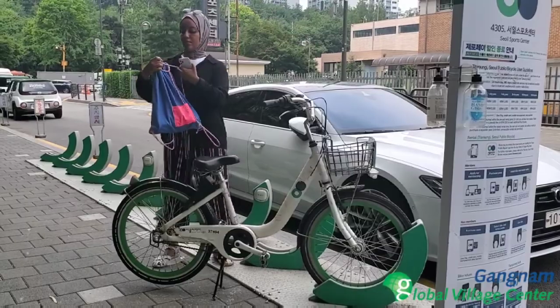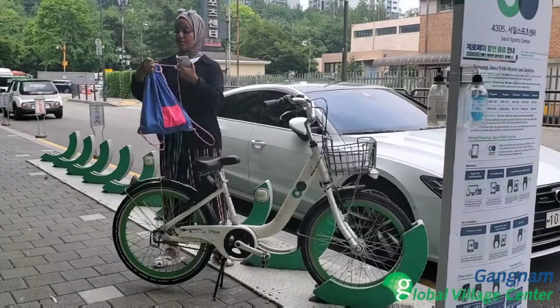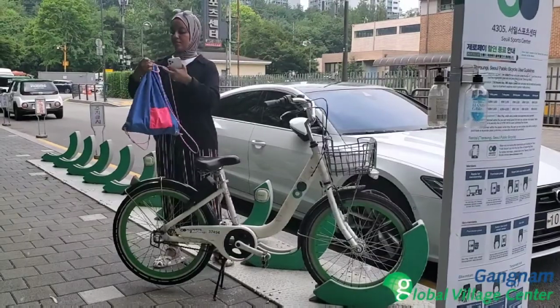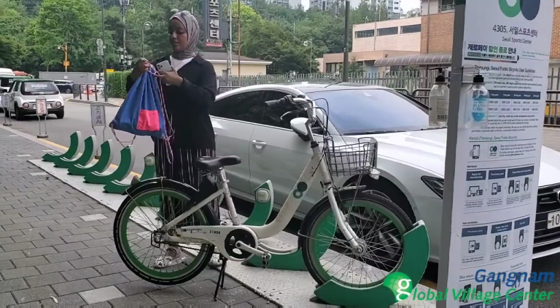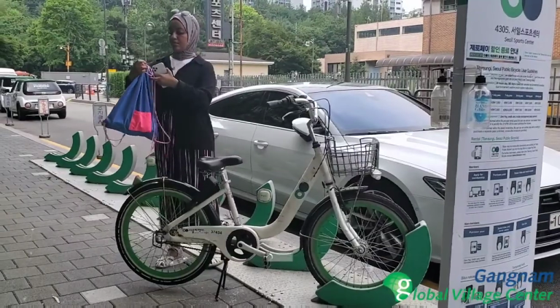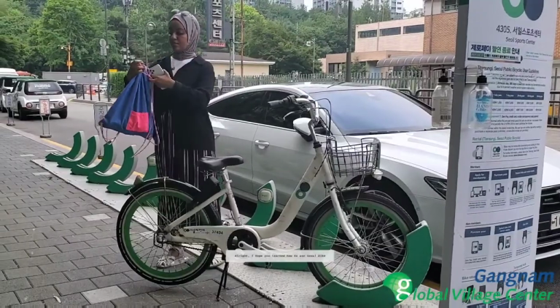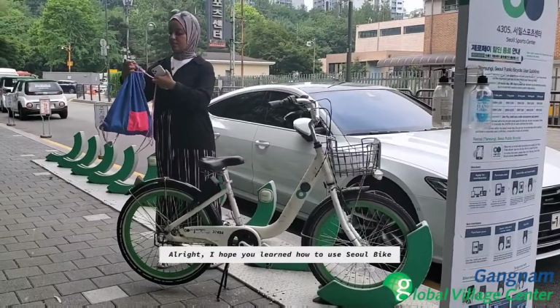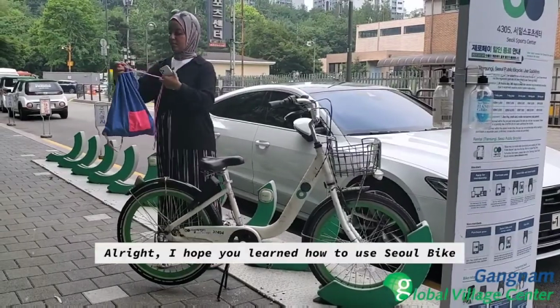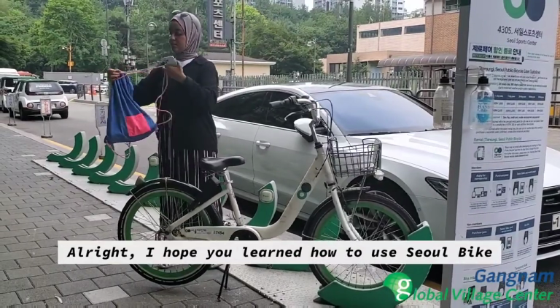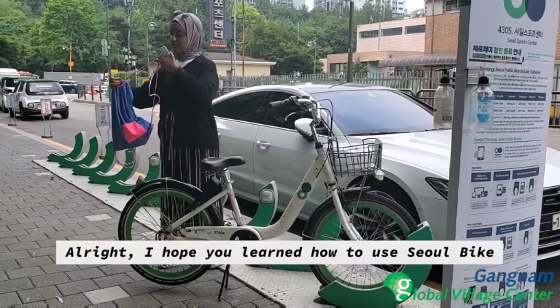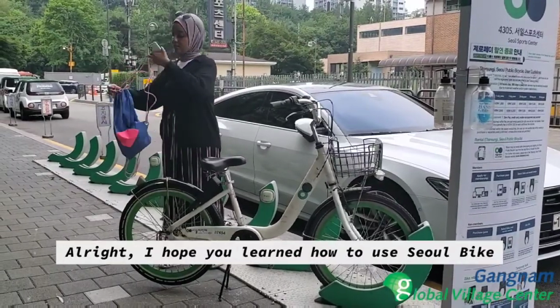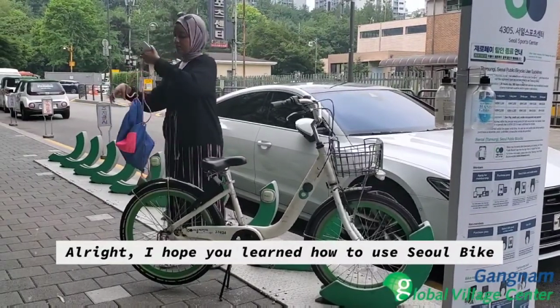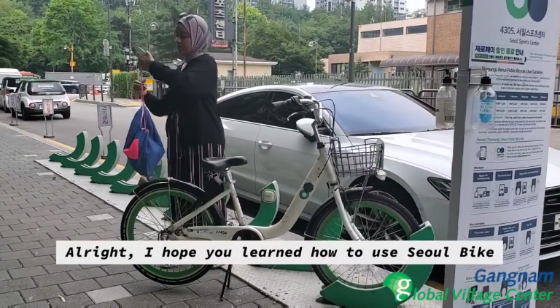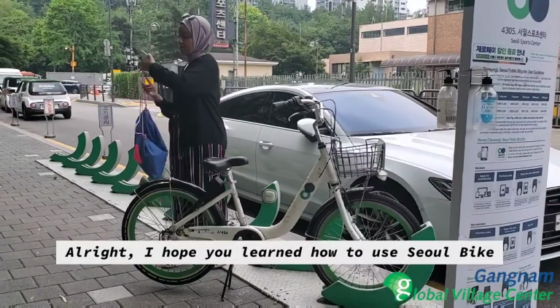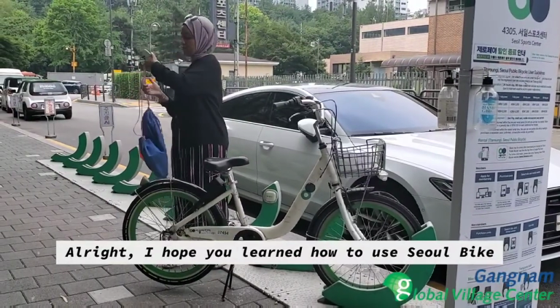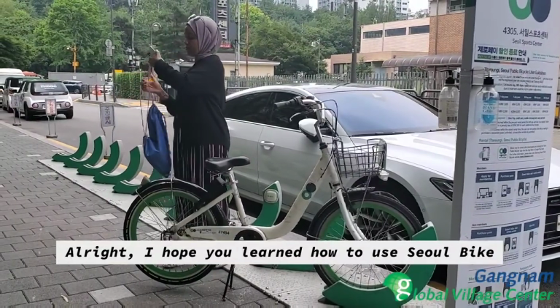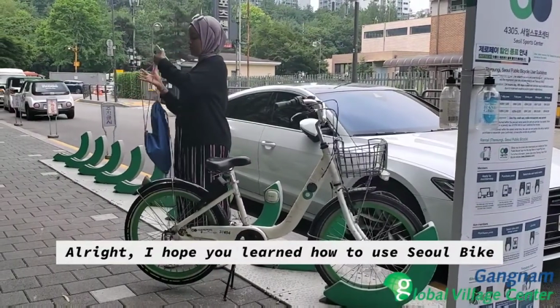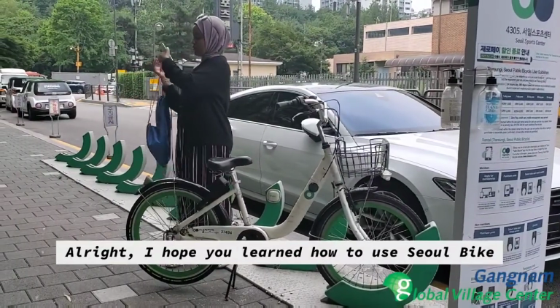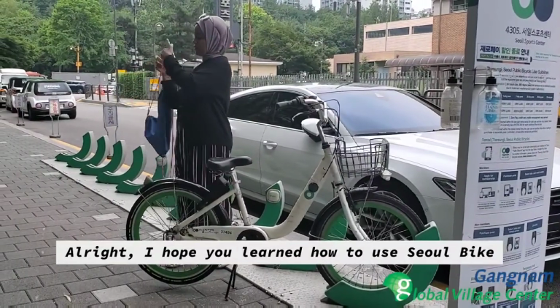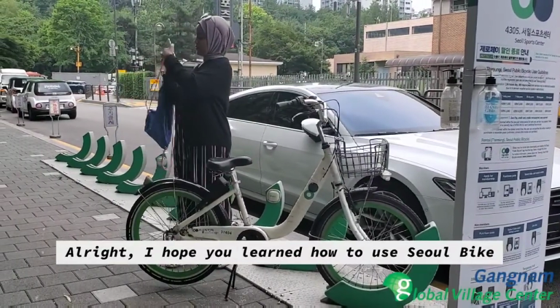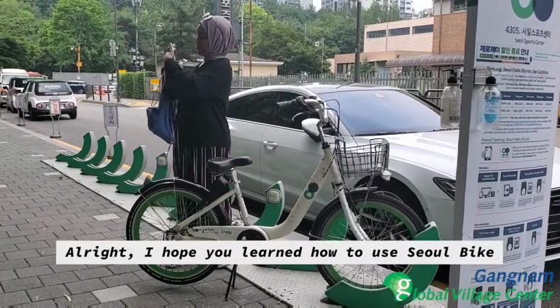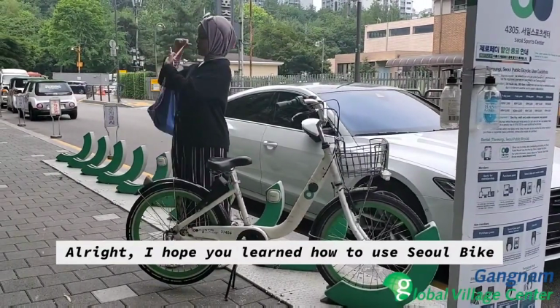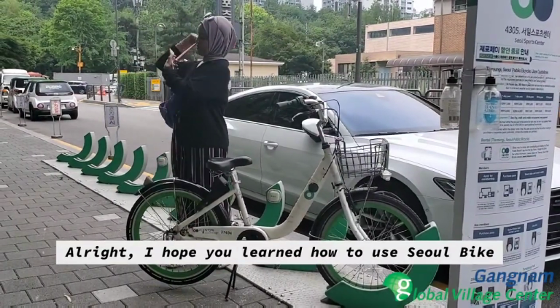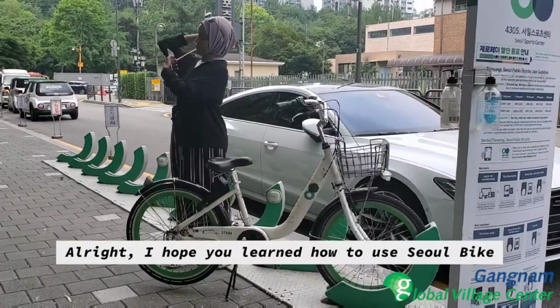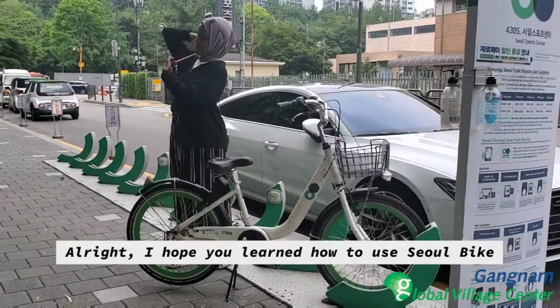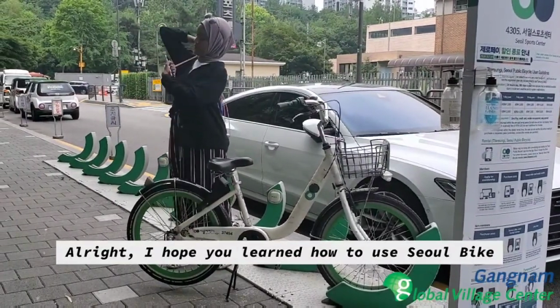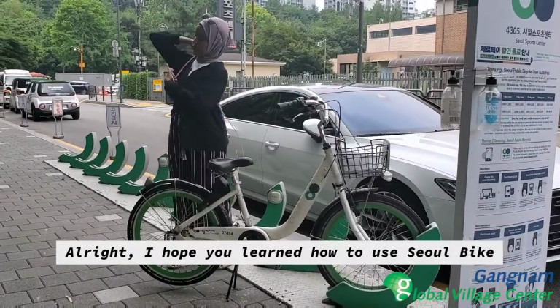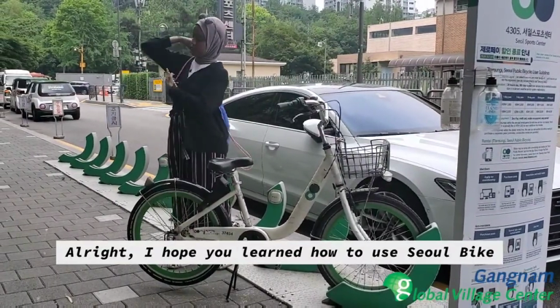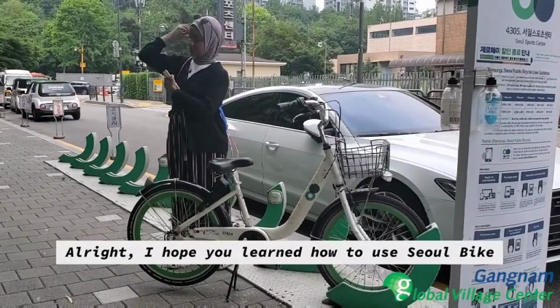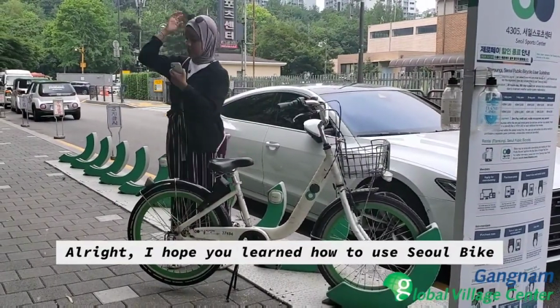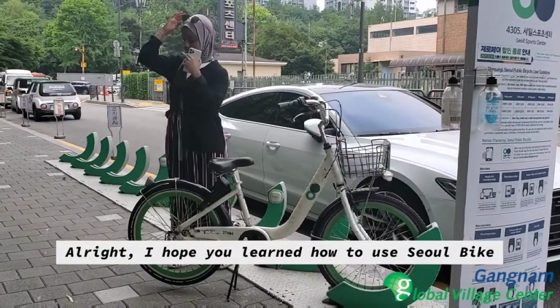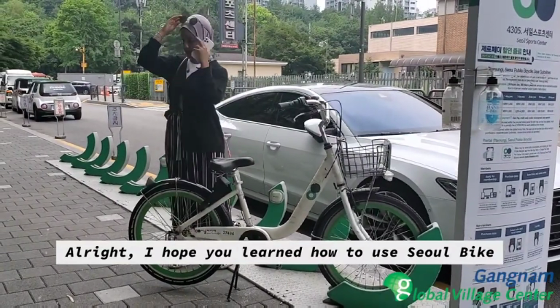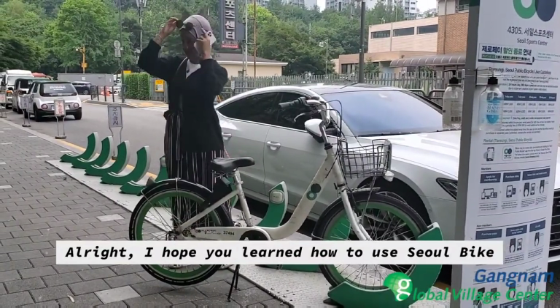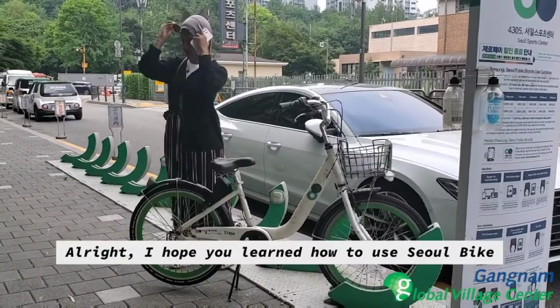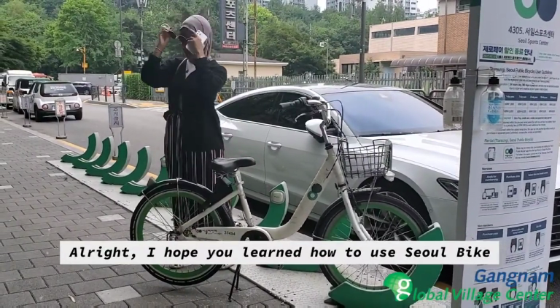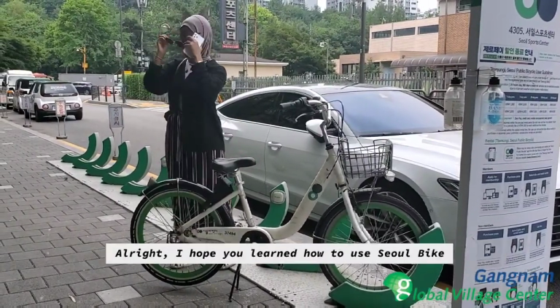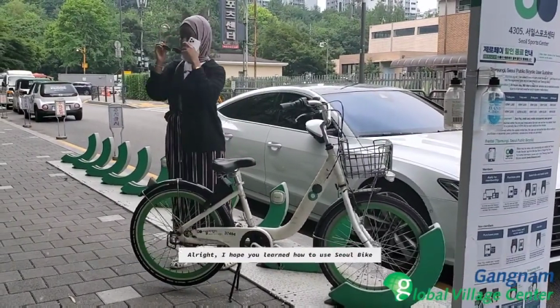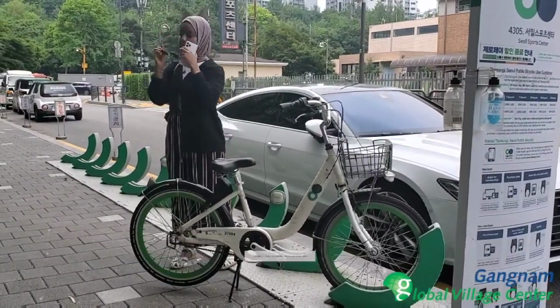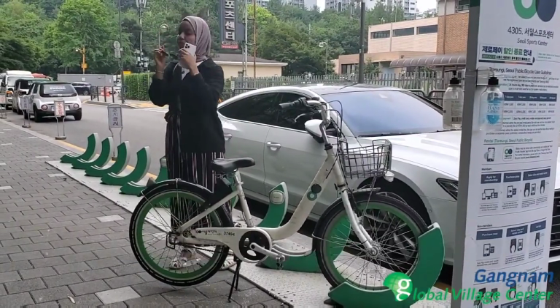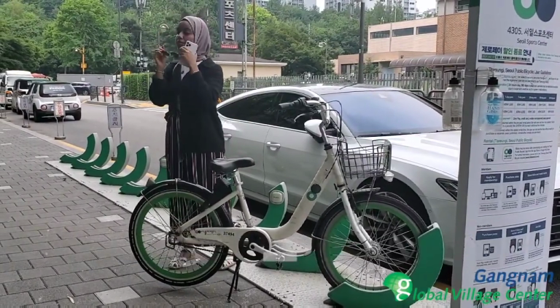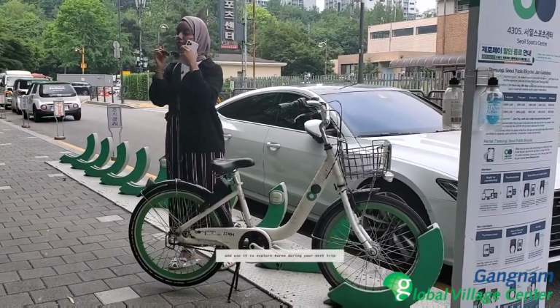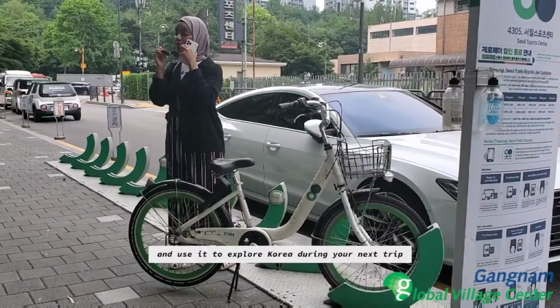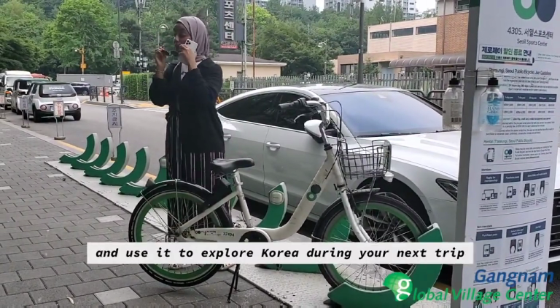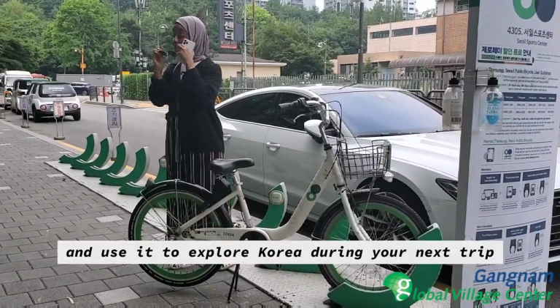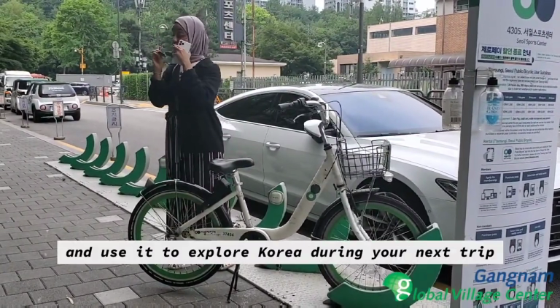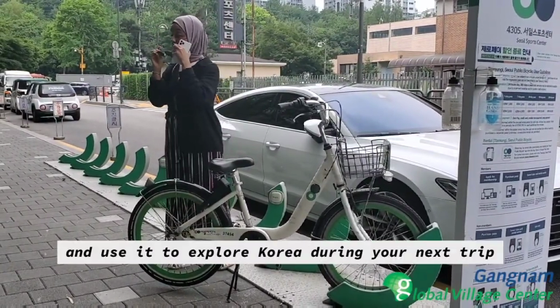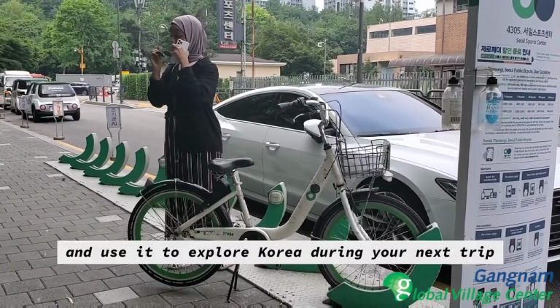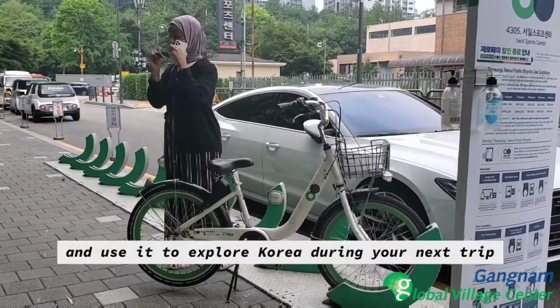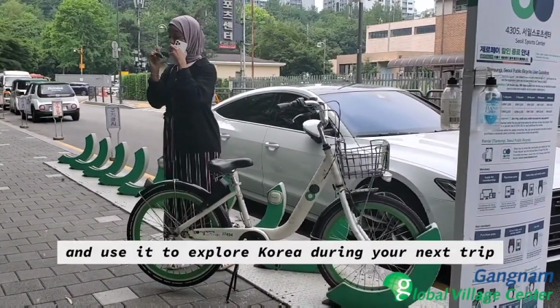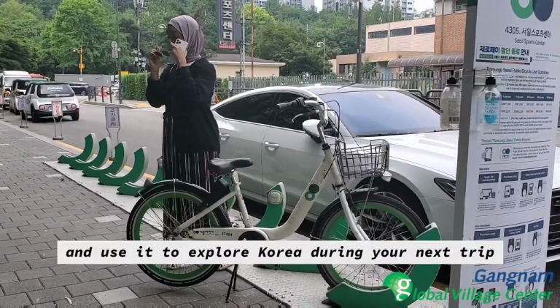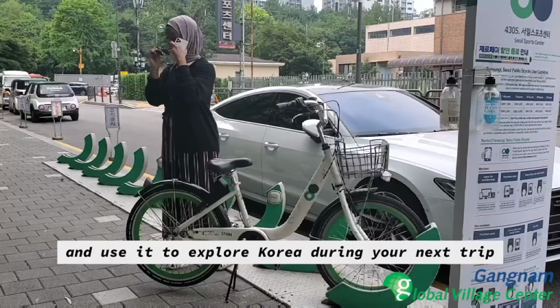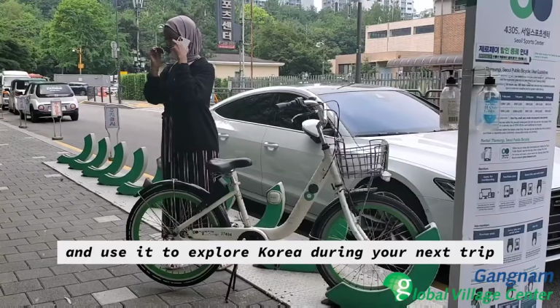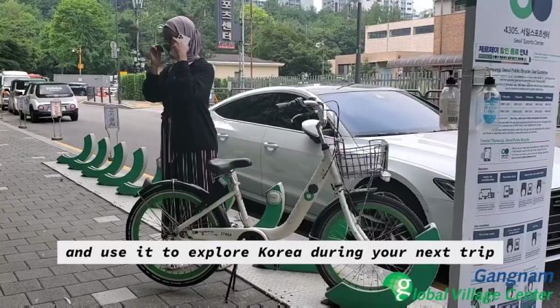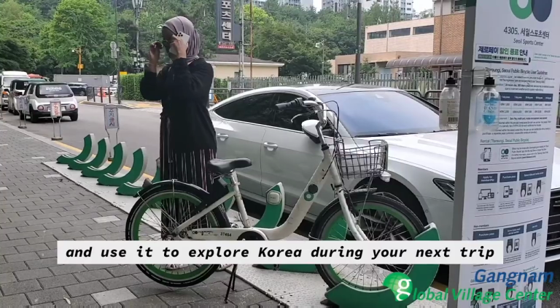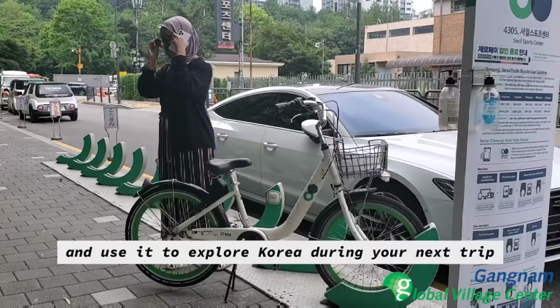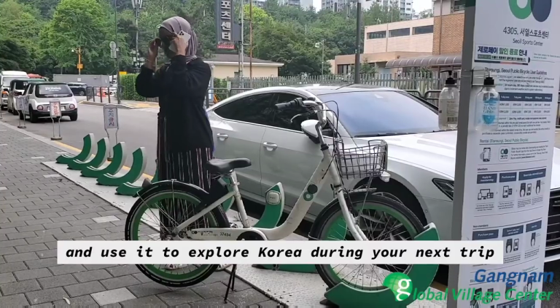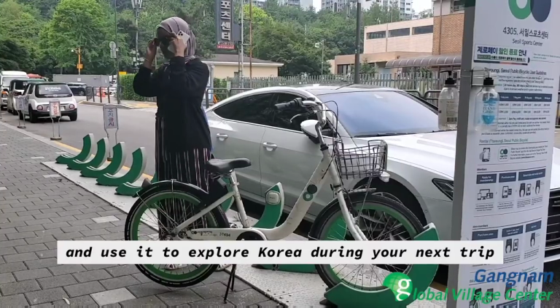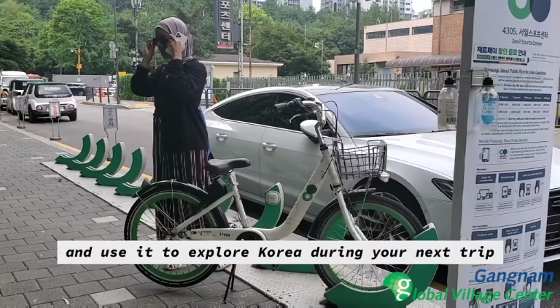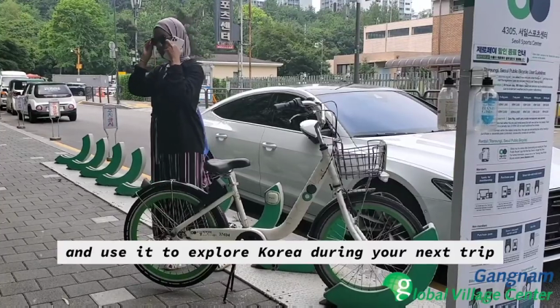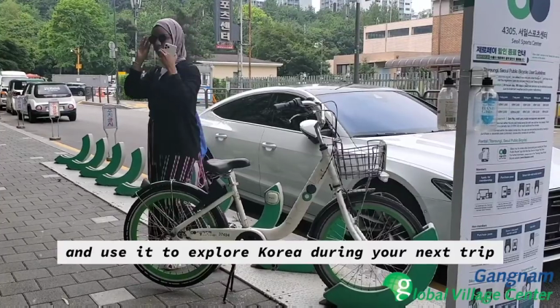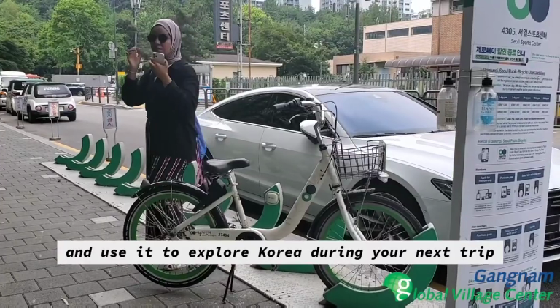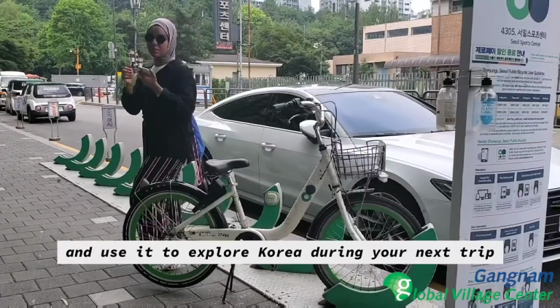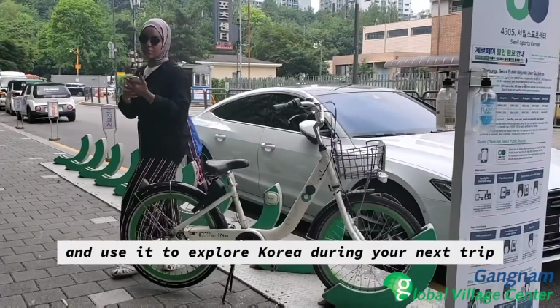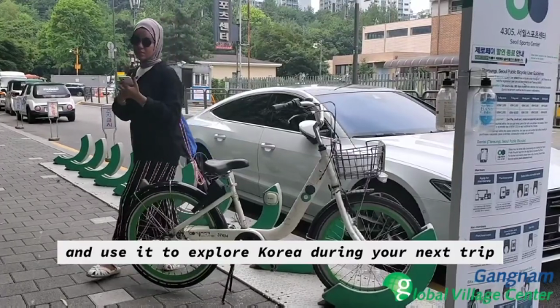I hope you learned how to use Seoul Bike well and use it to explore Korea during your next trip.